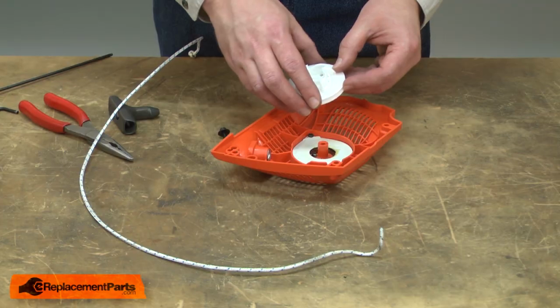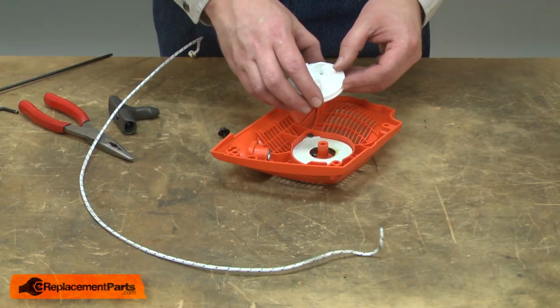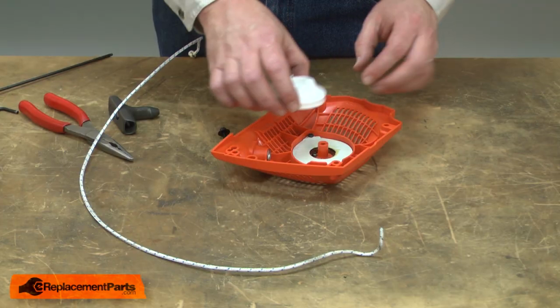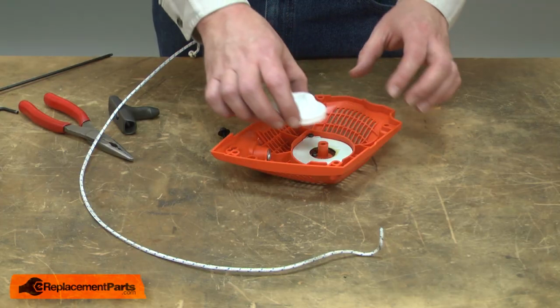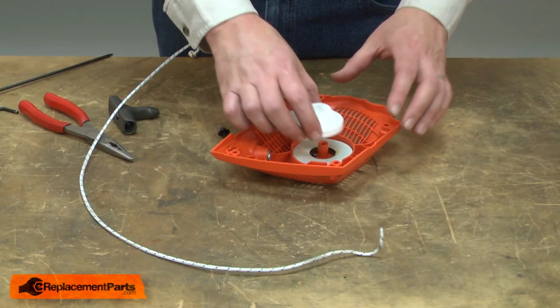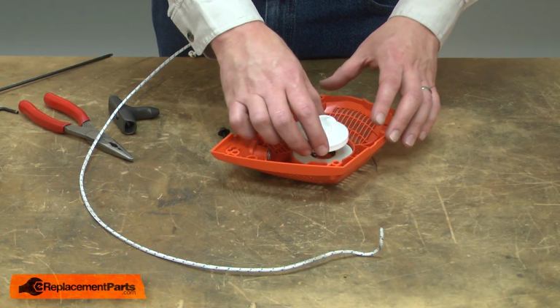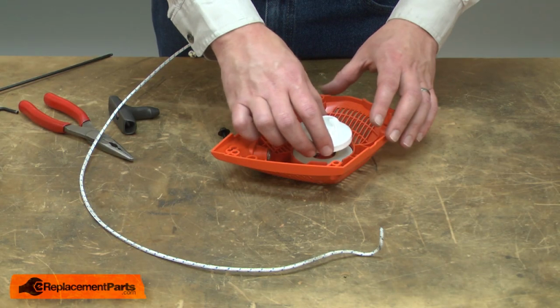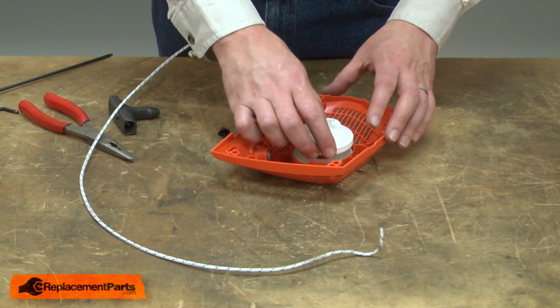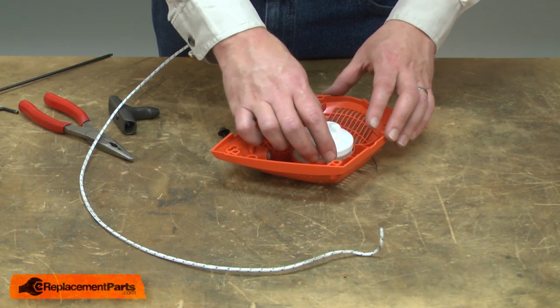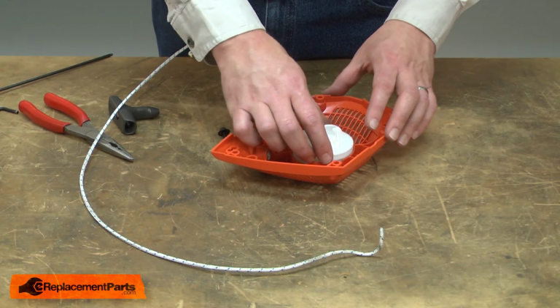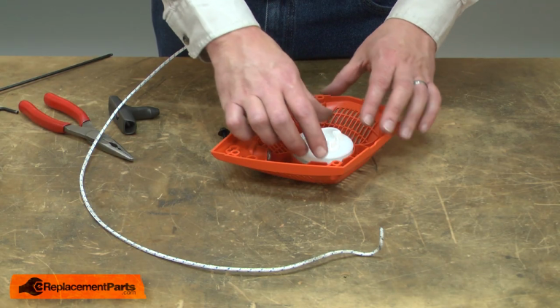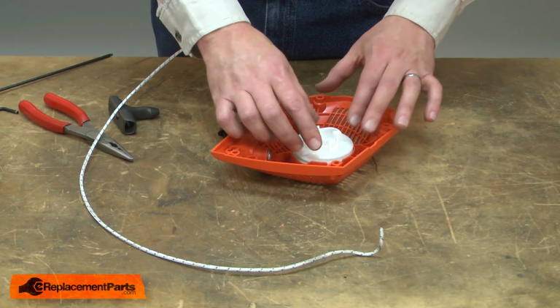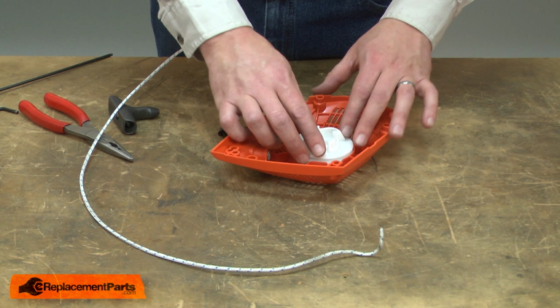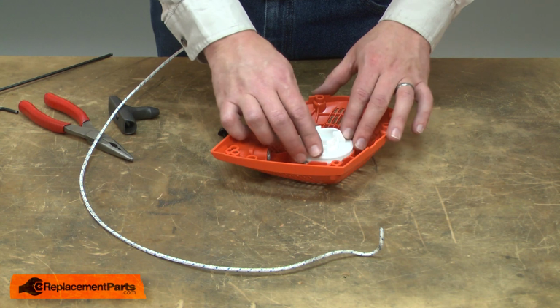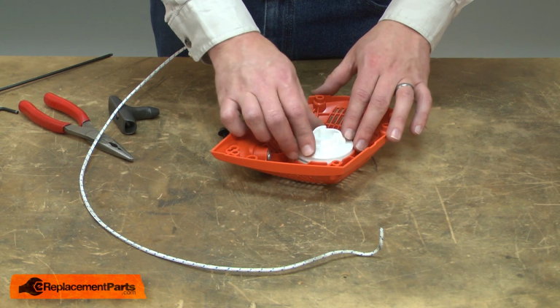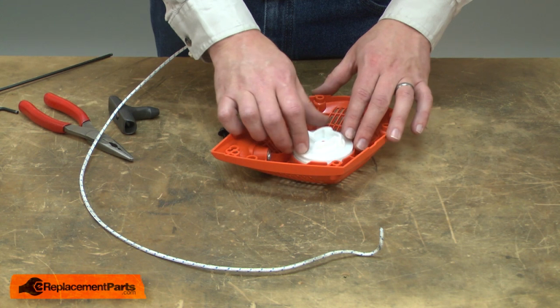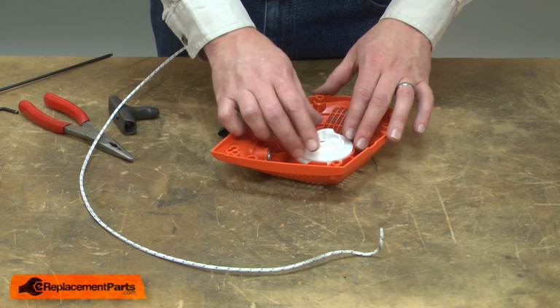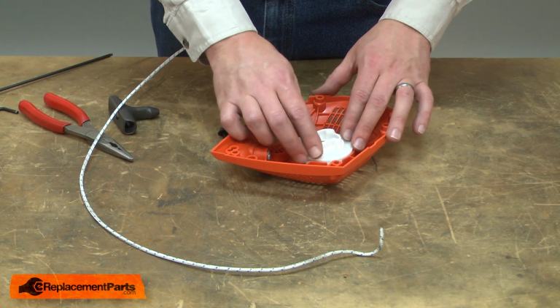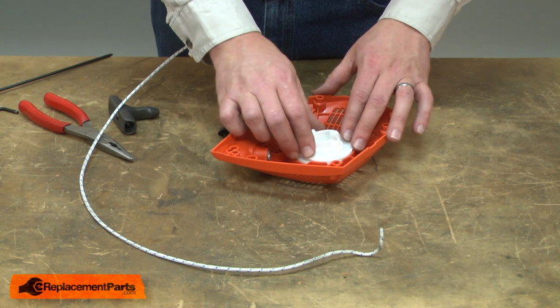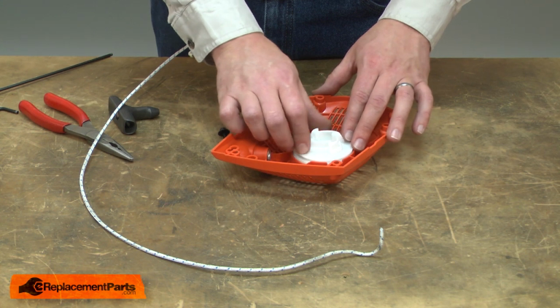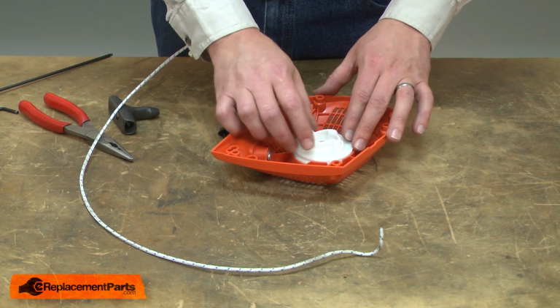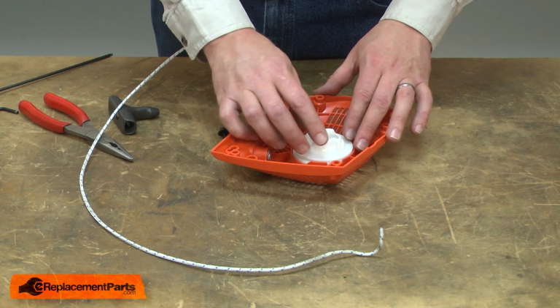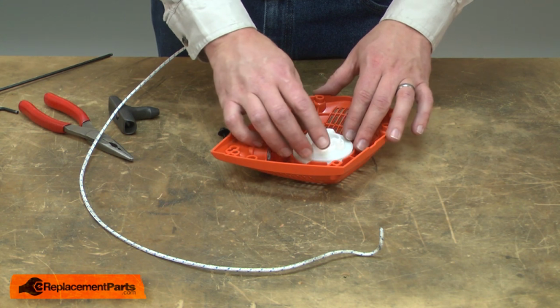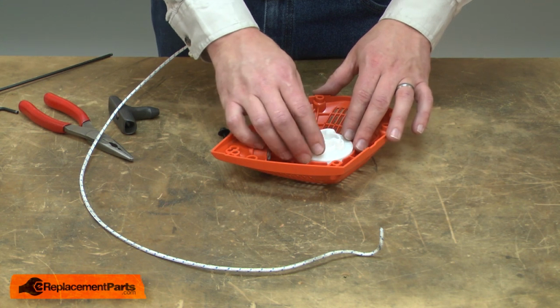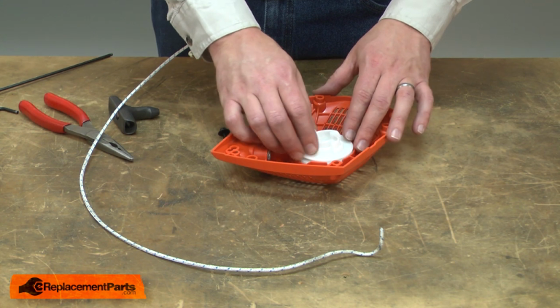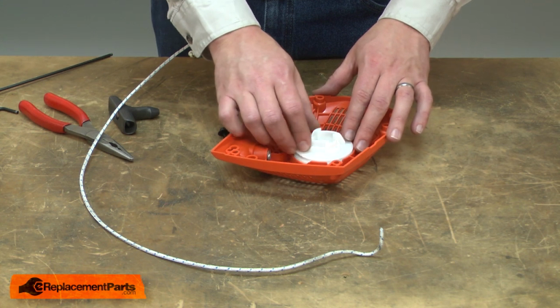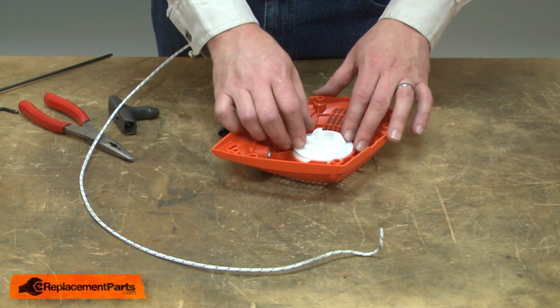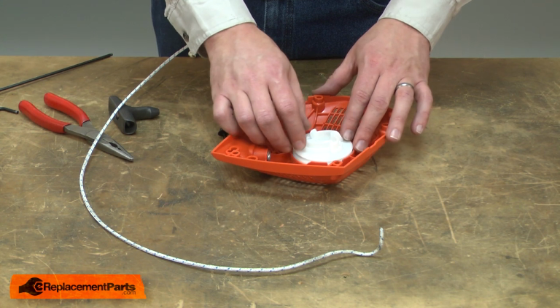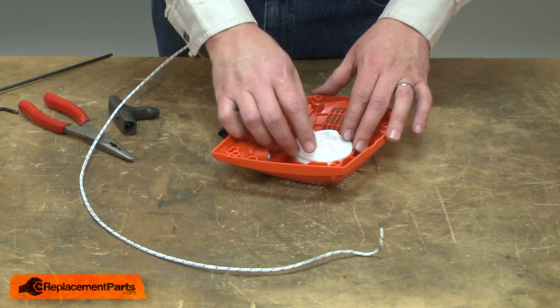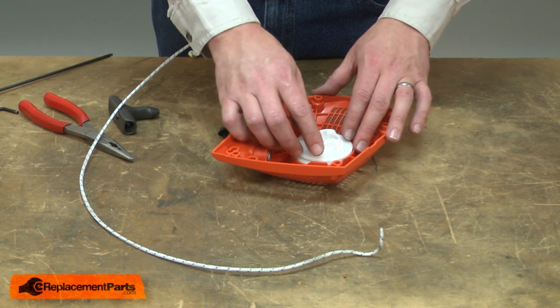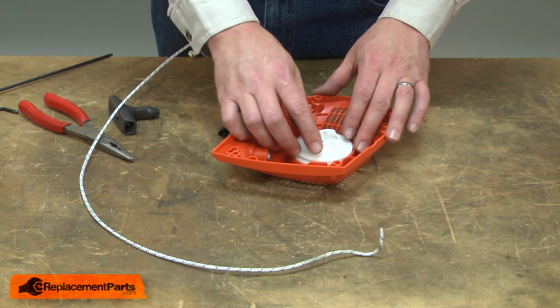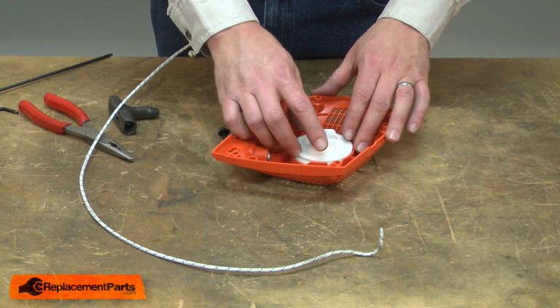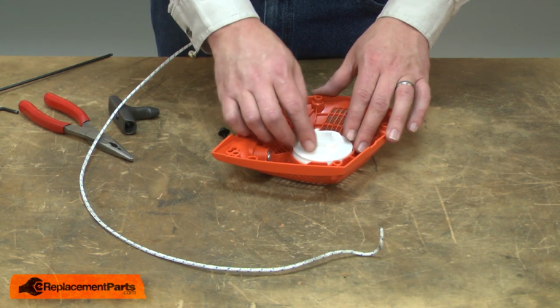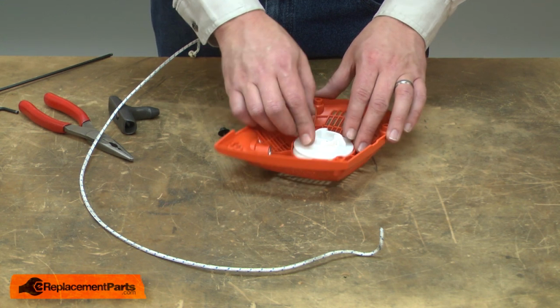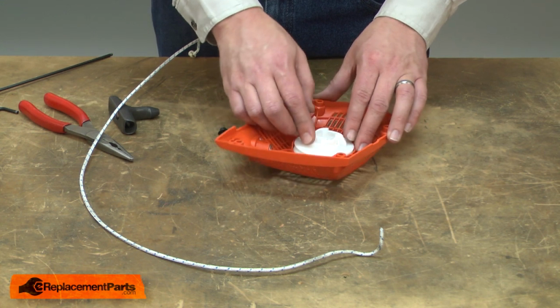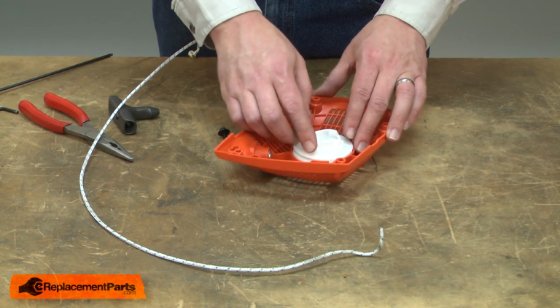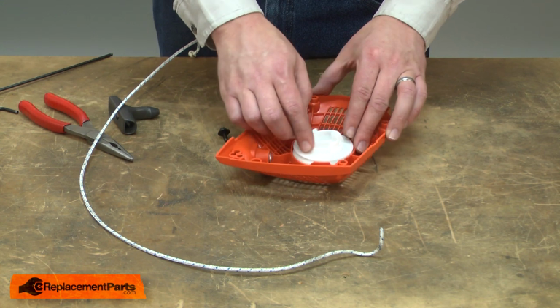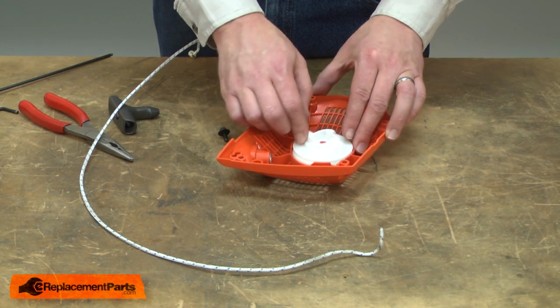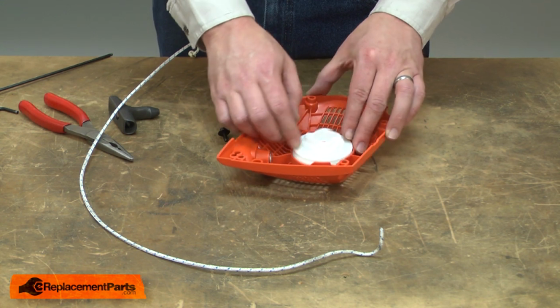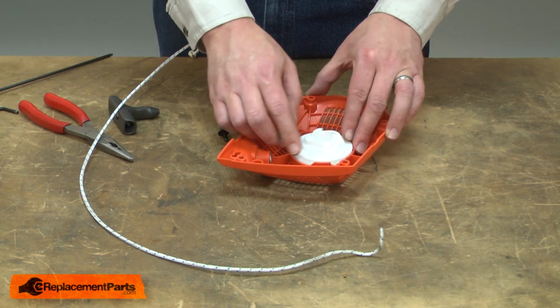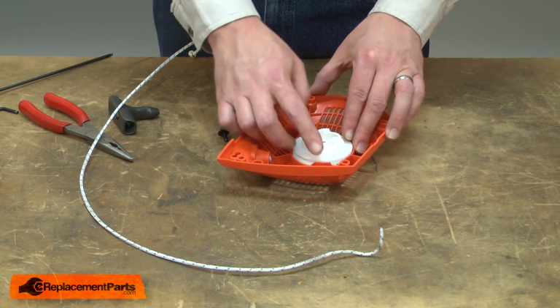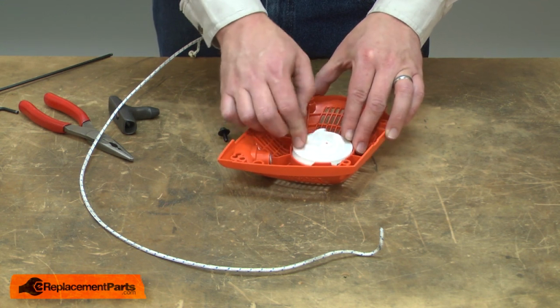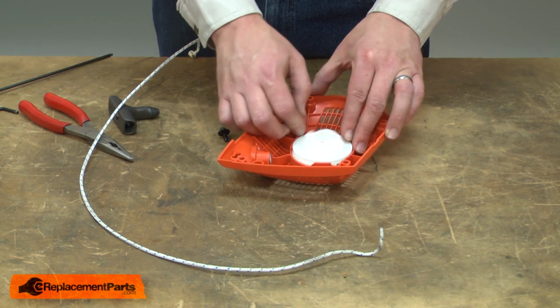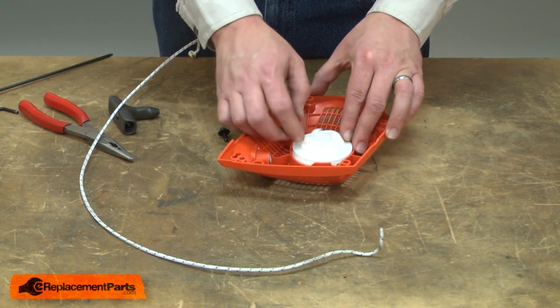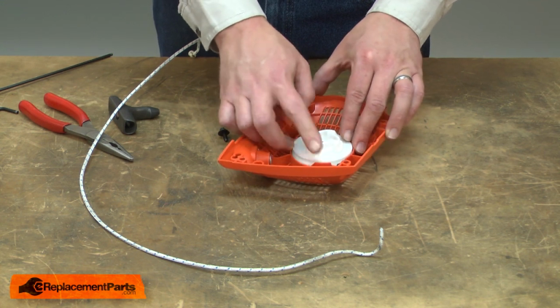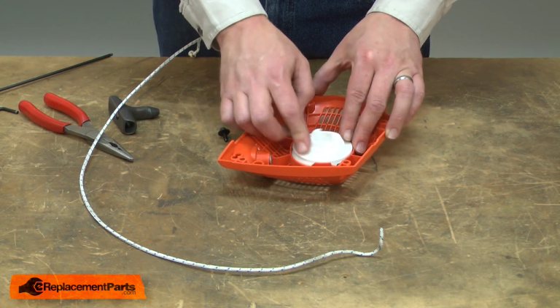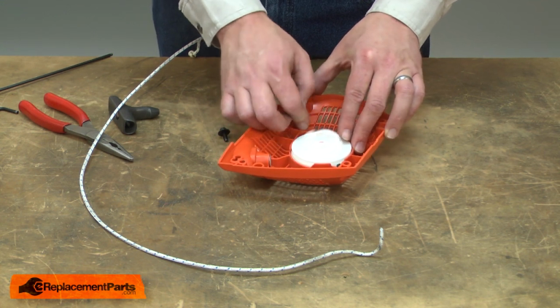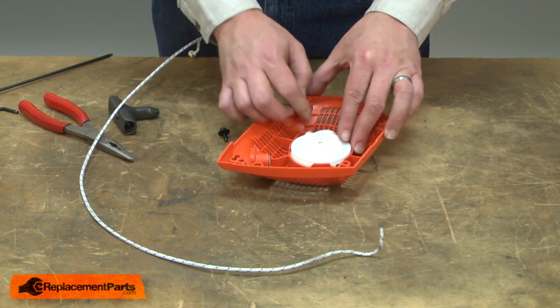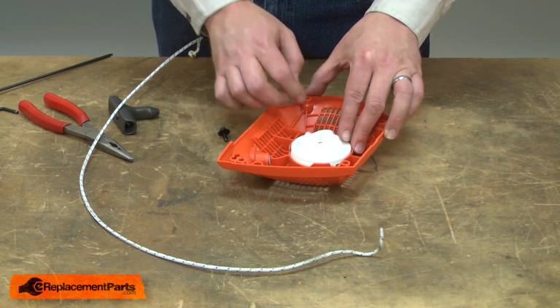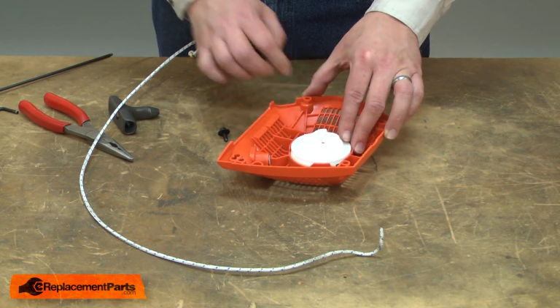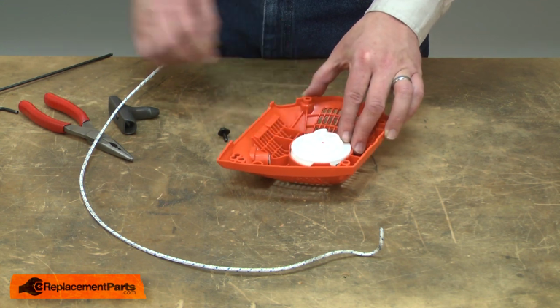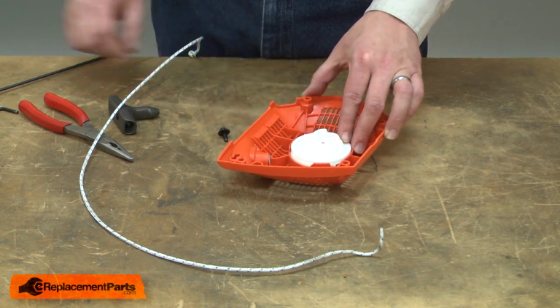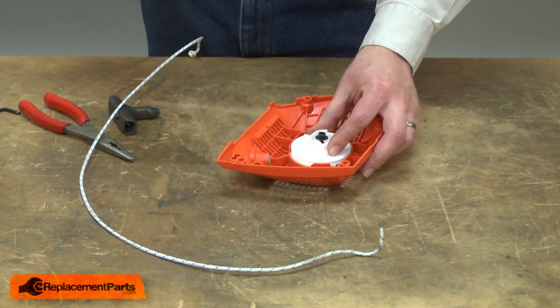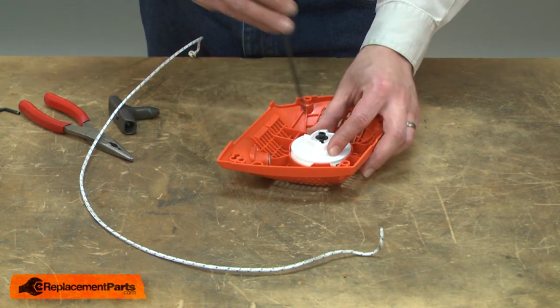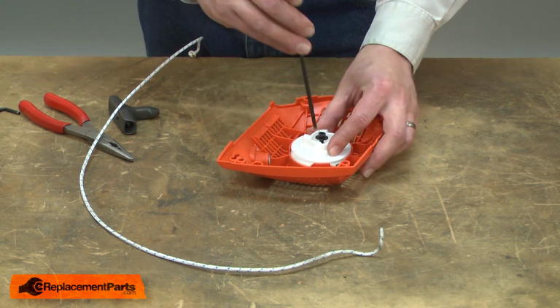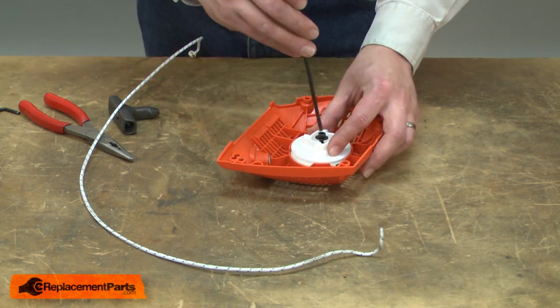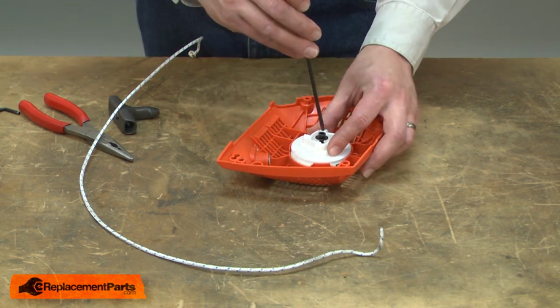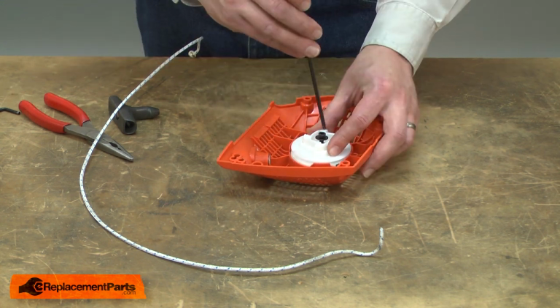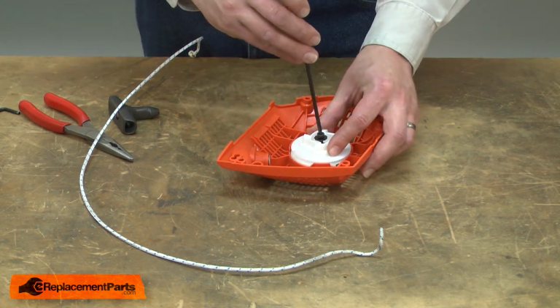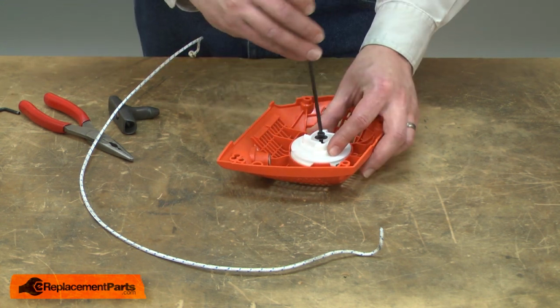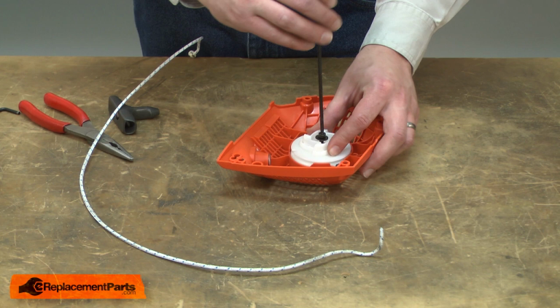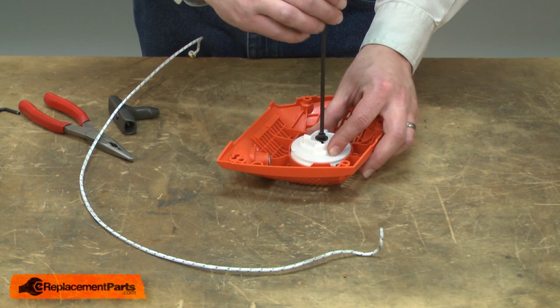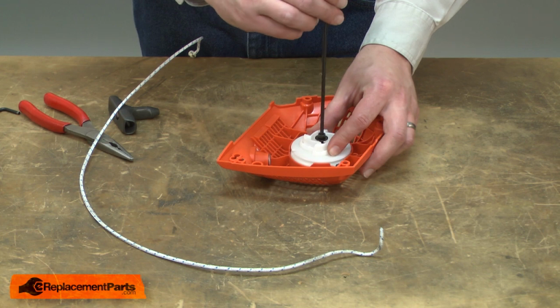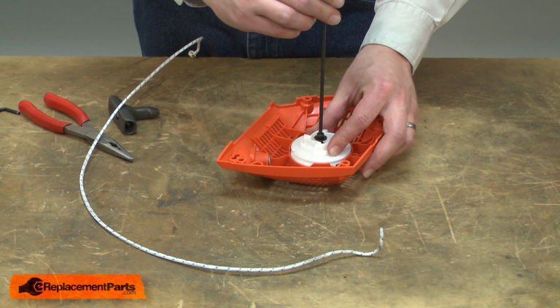Now I can install the new pulley. I'll place it over the post in the starter and make sure it engages with the spring. I'll secure it with the screw.